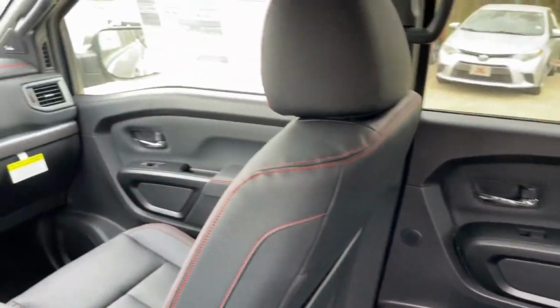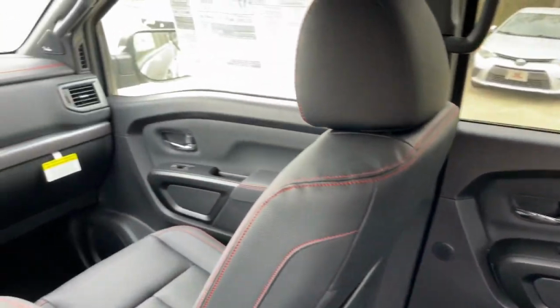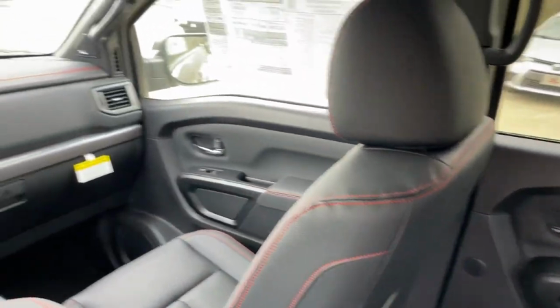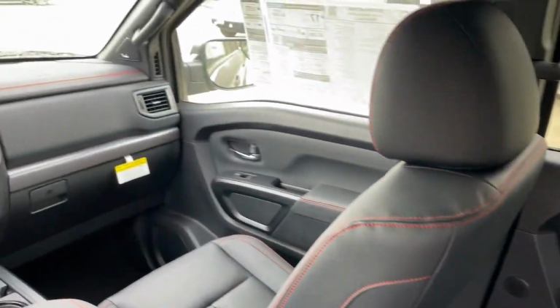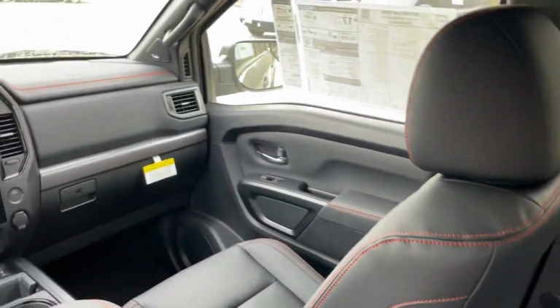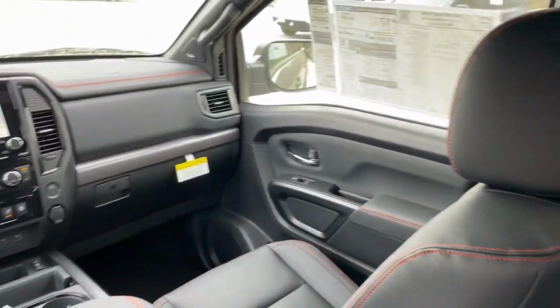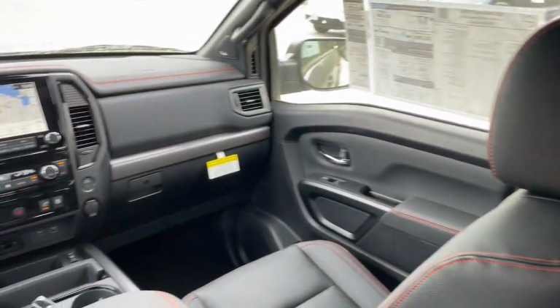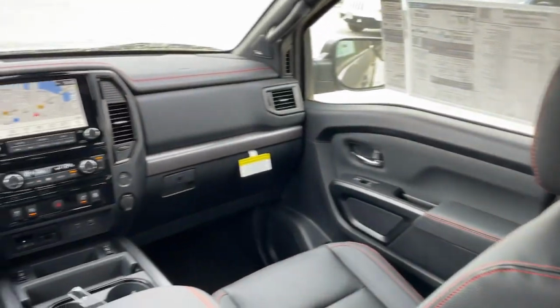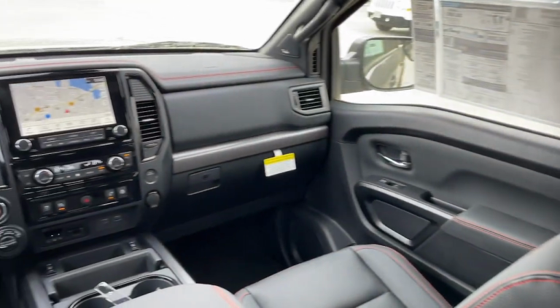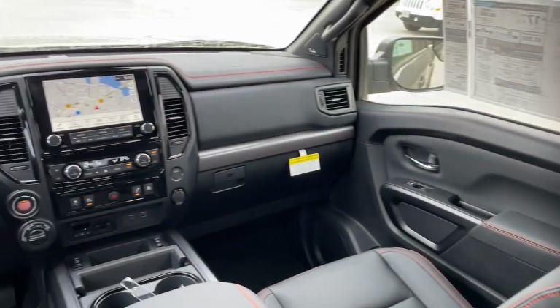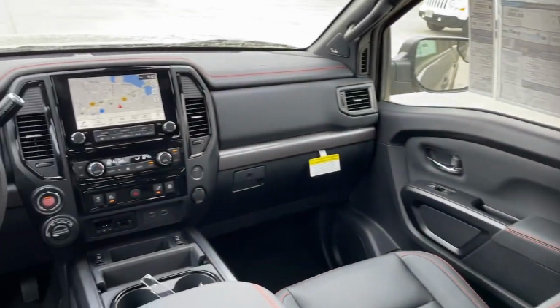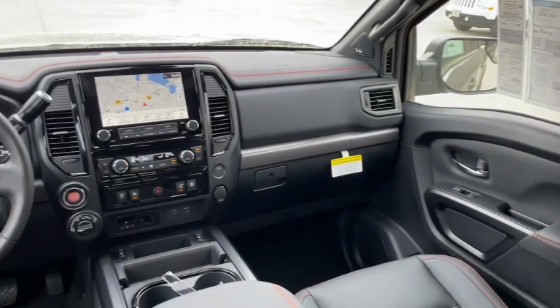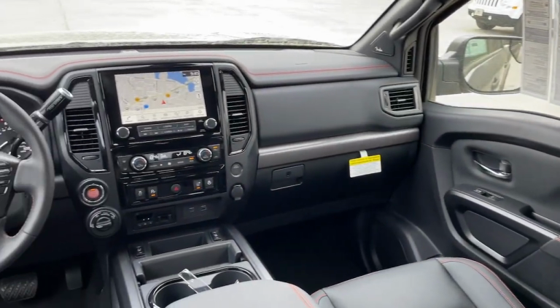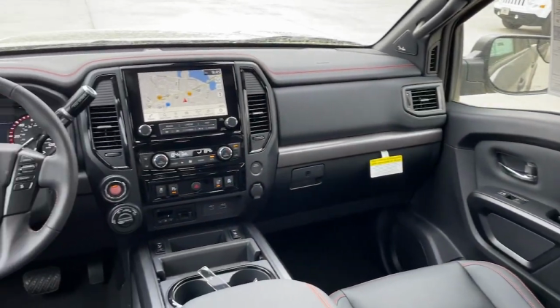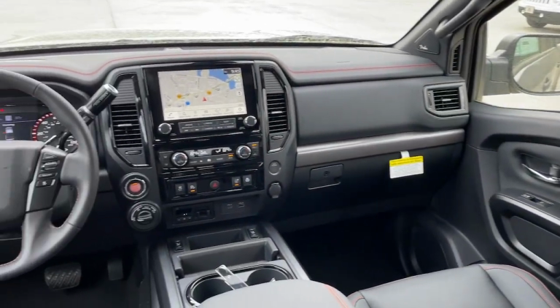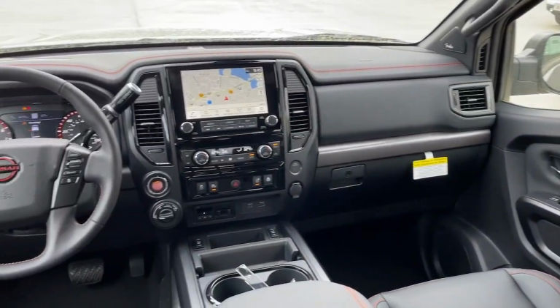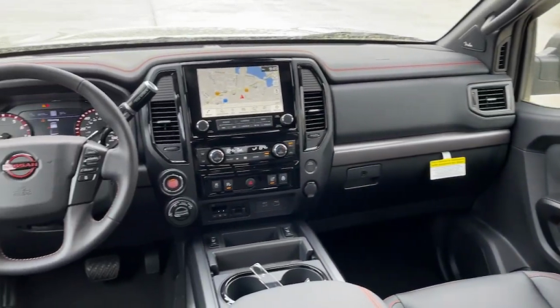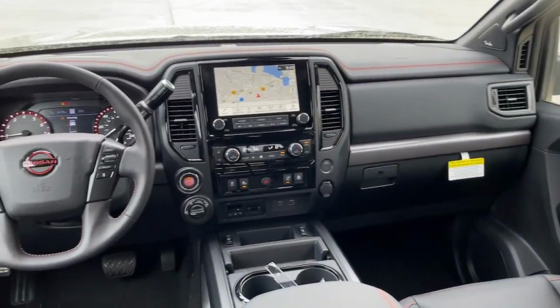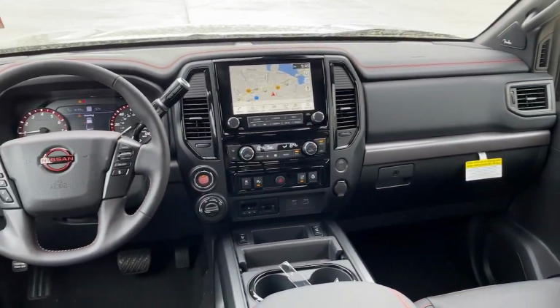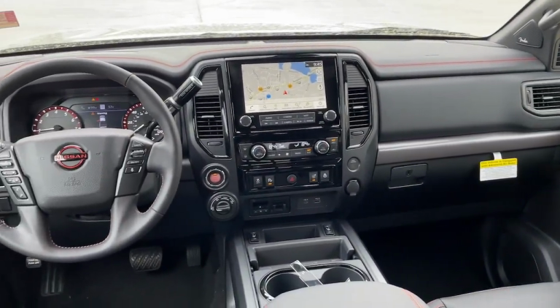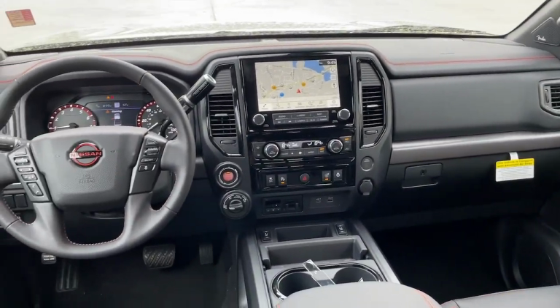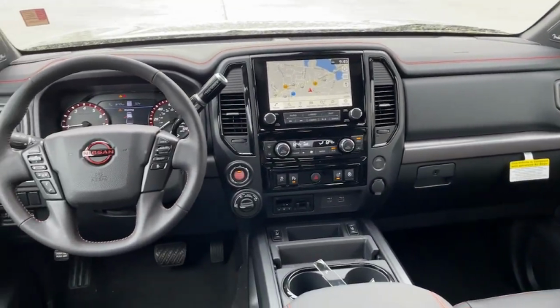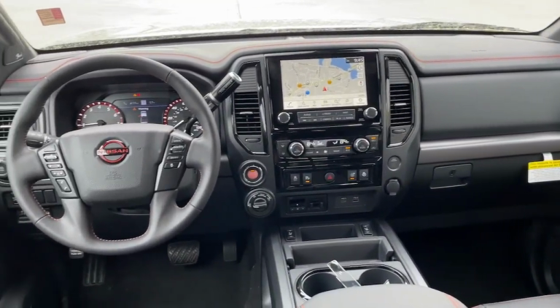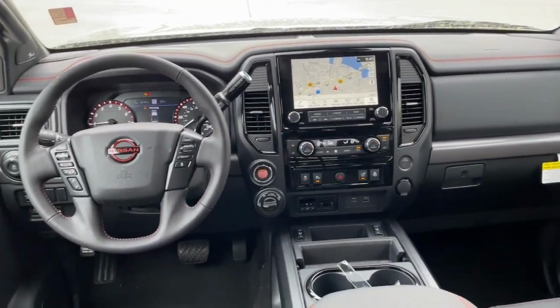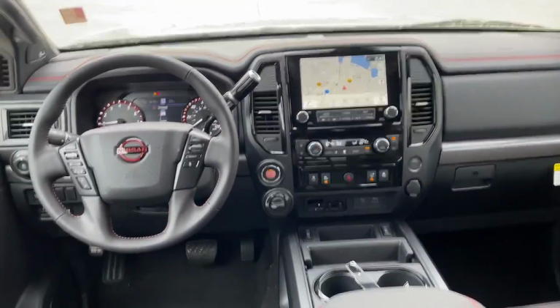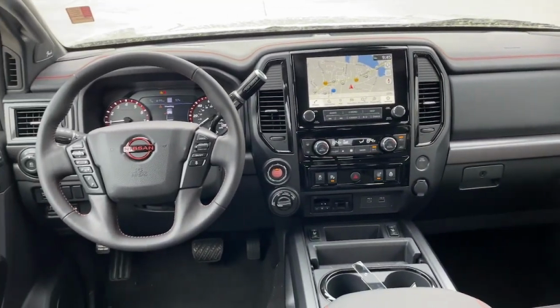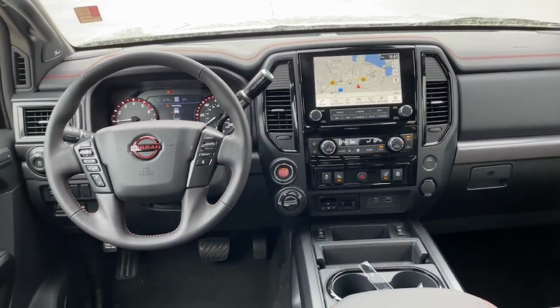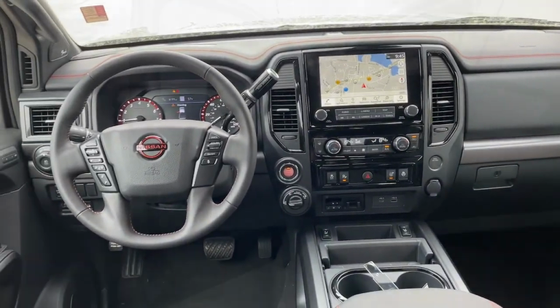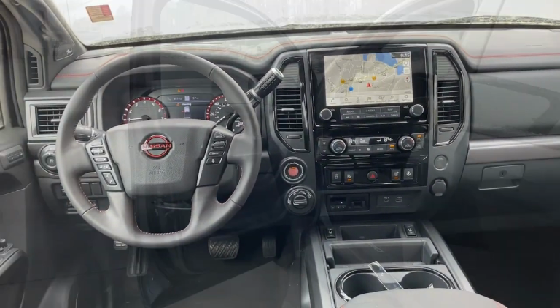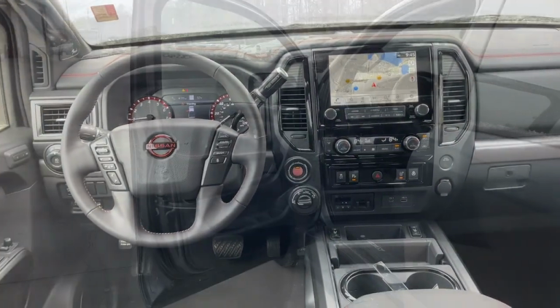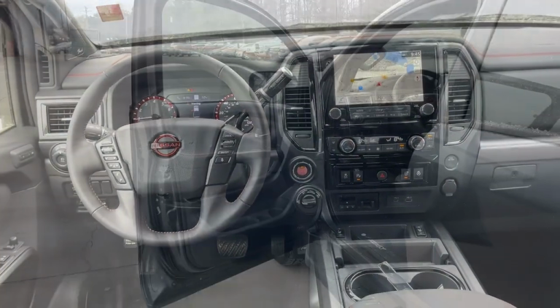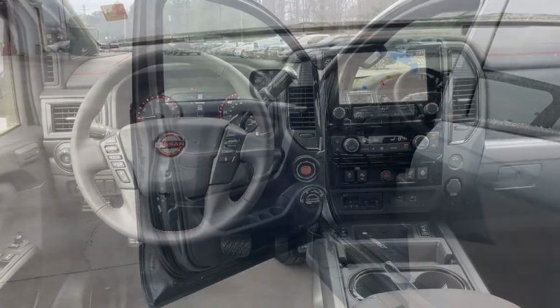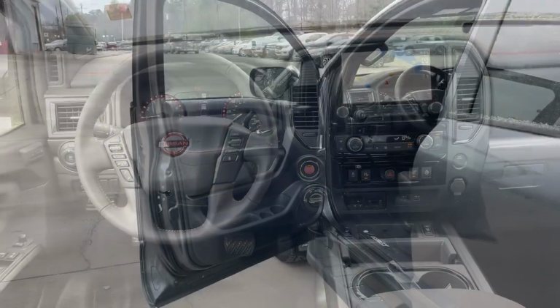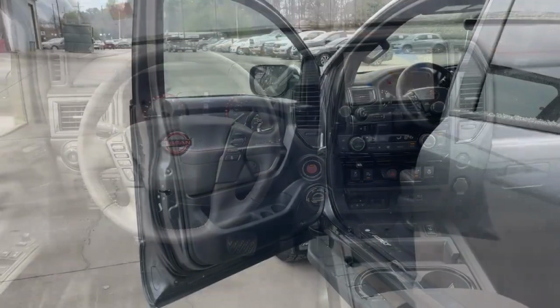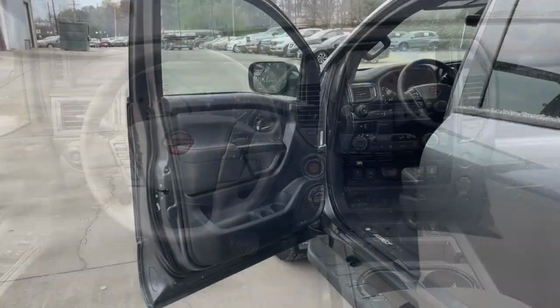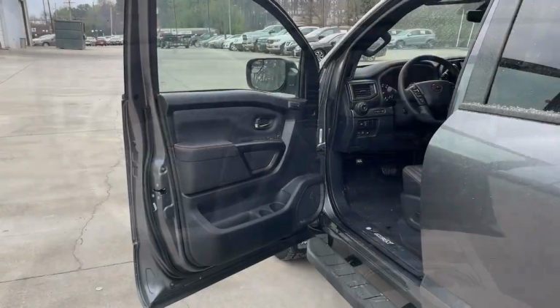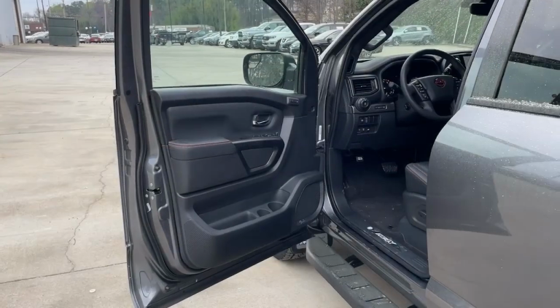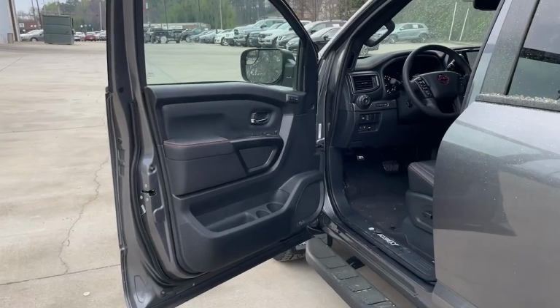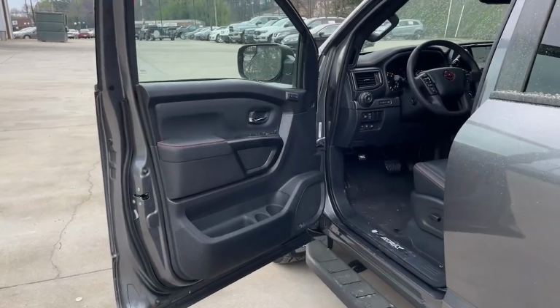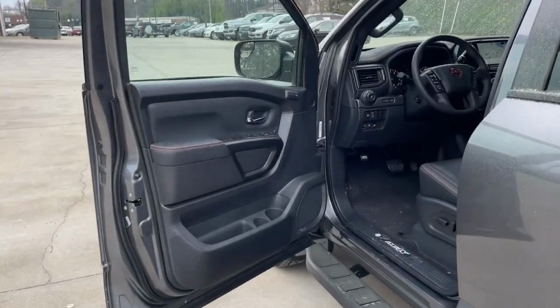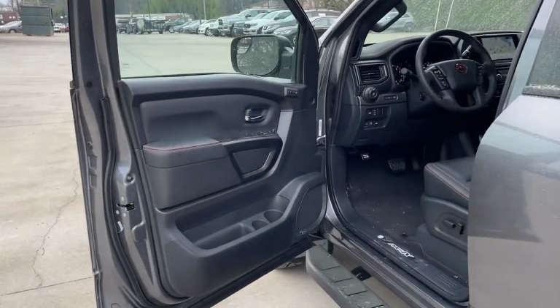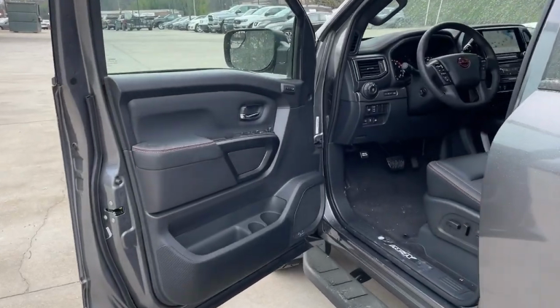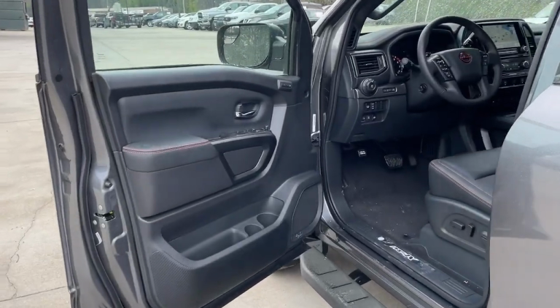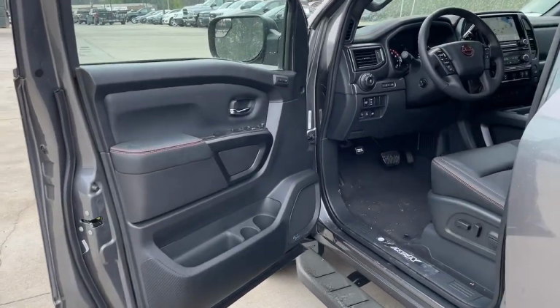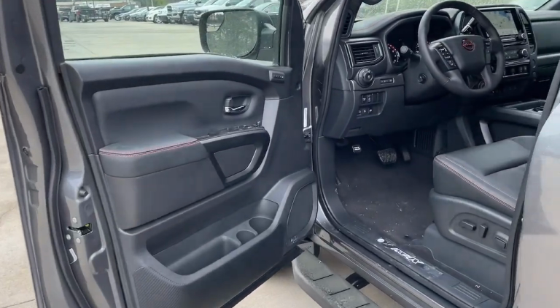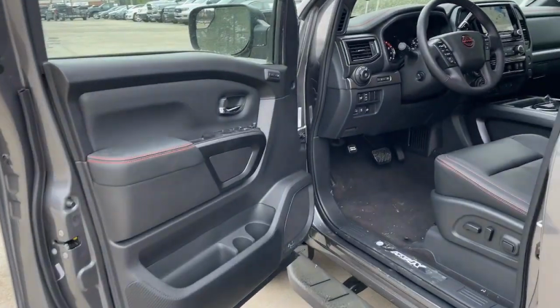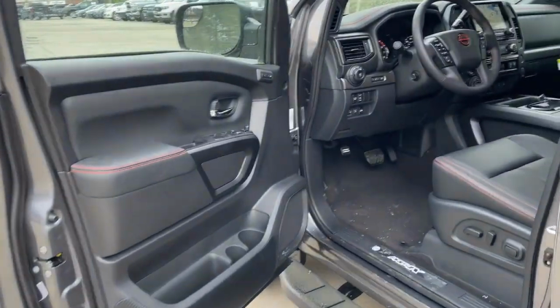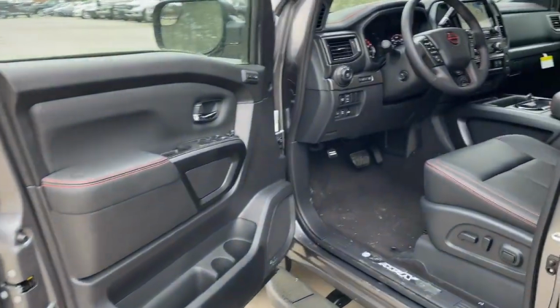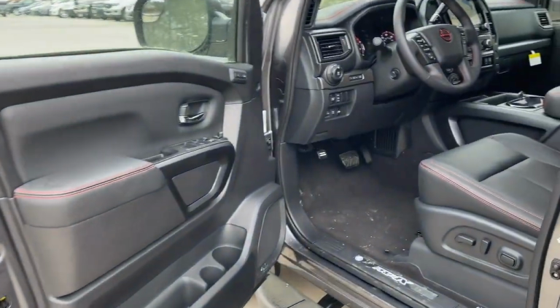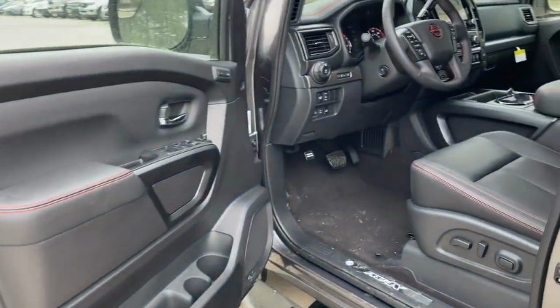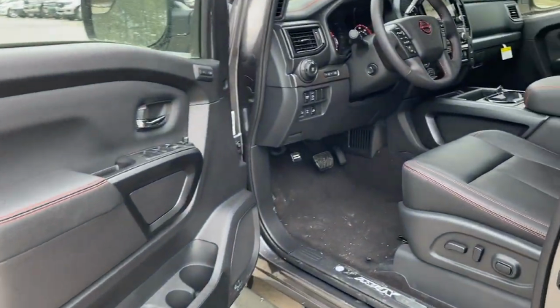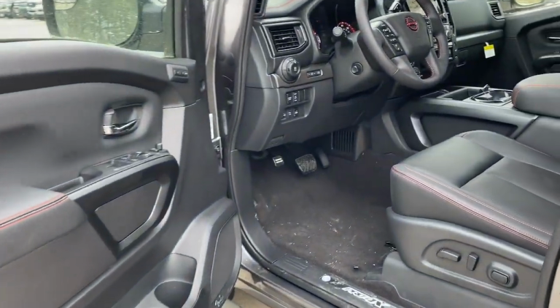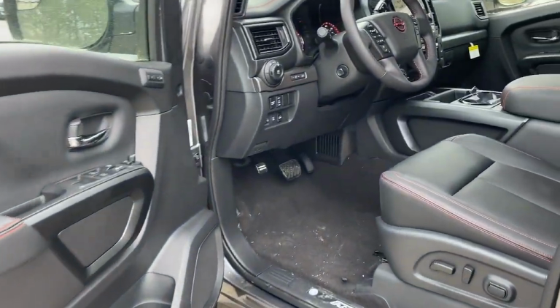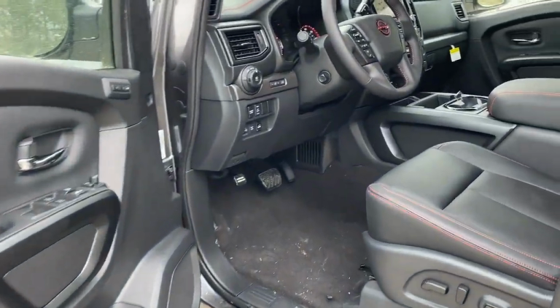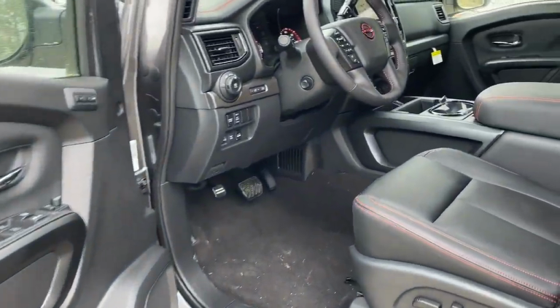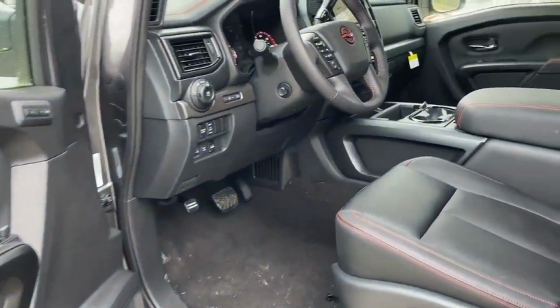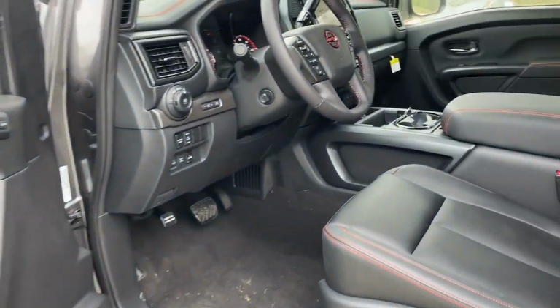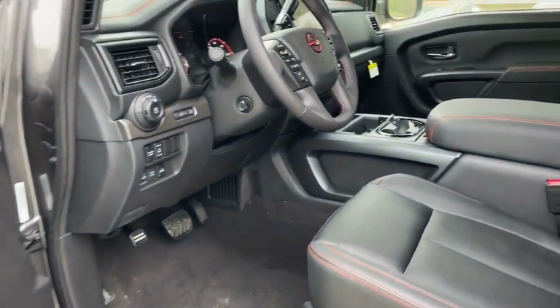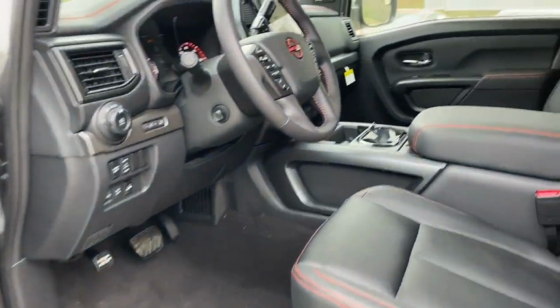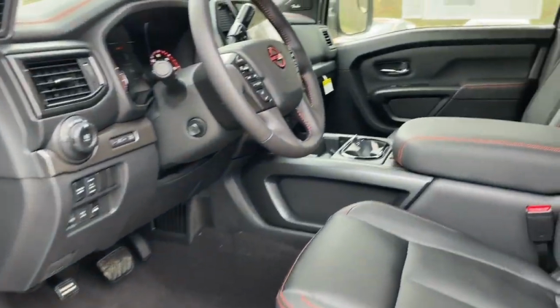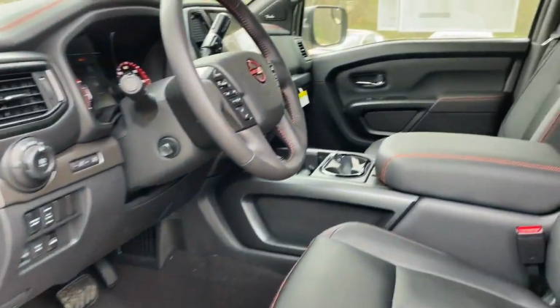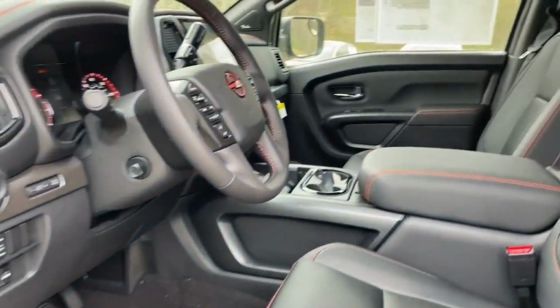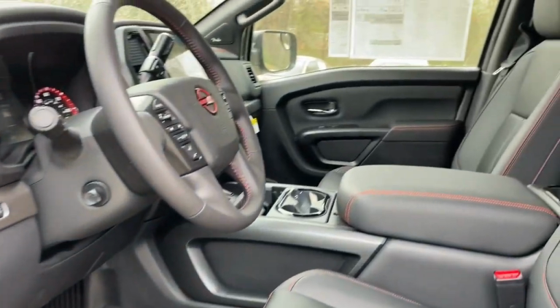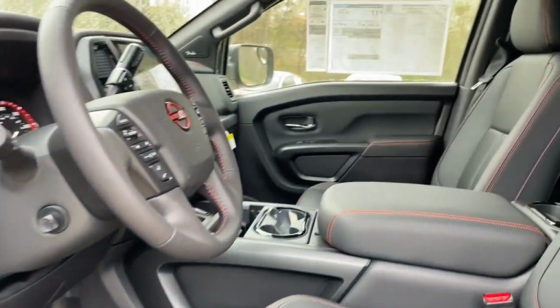This luxurious Titan offers the best of both worlds. Our team will give you an outstanding test drive experience. Stop in today.